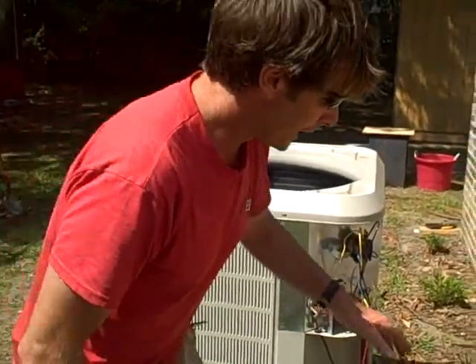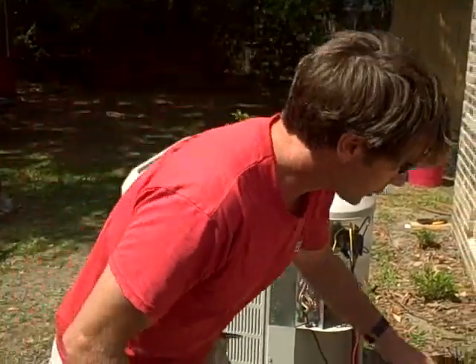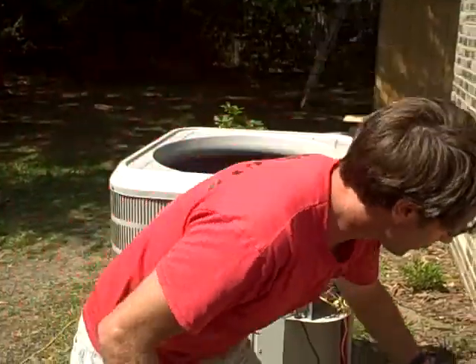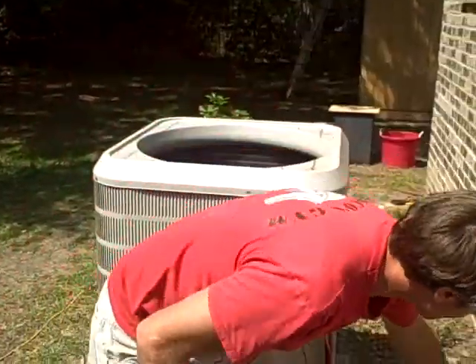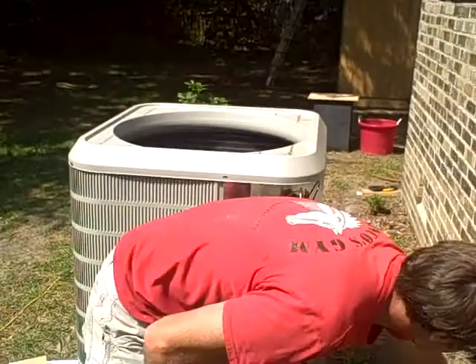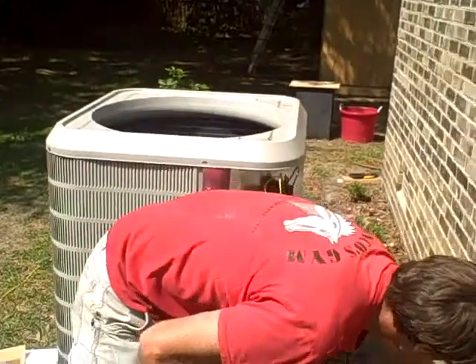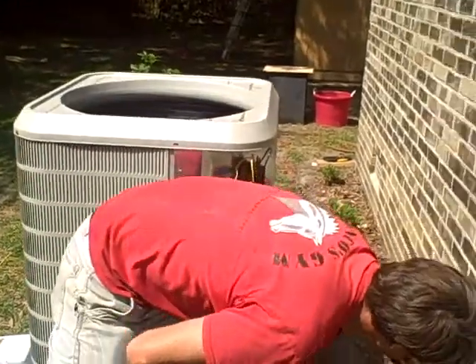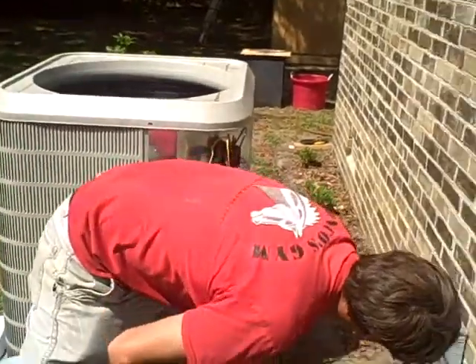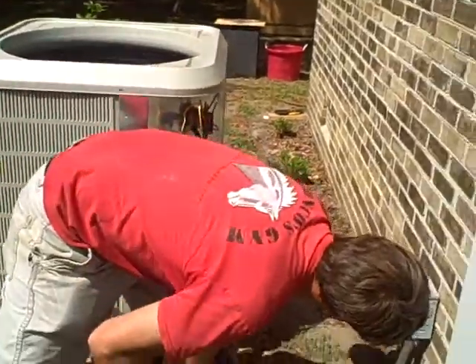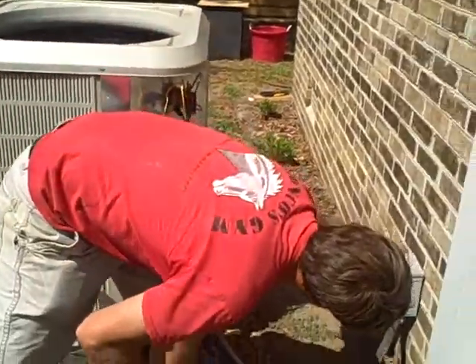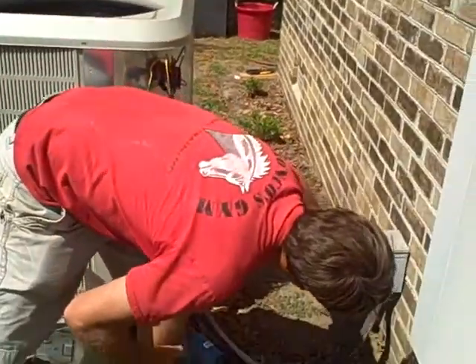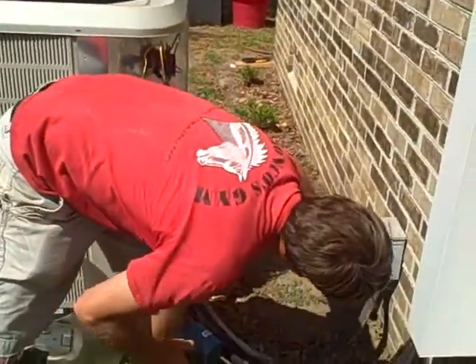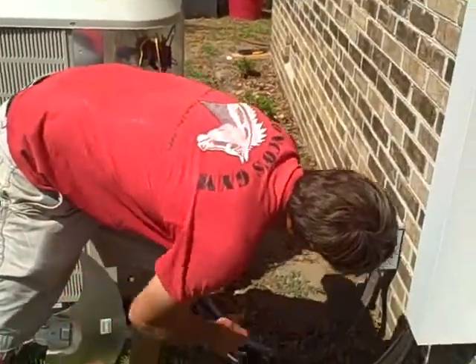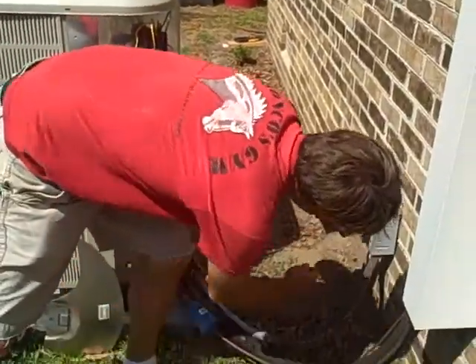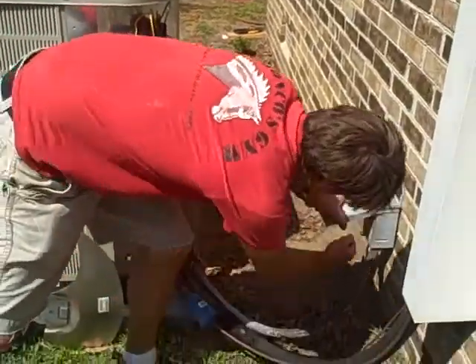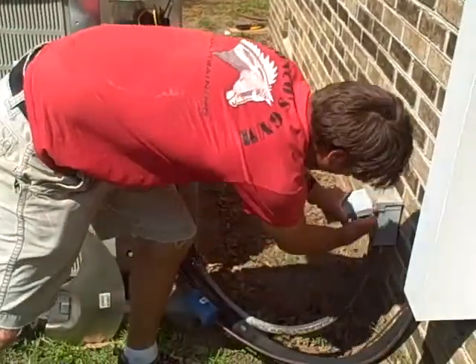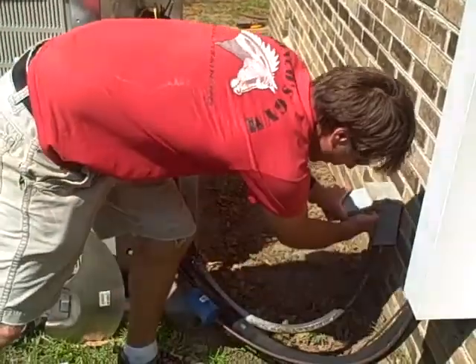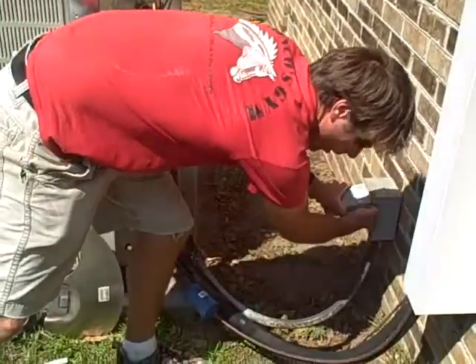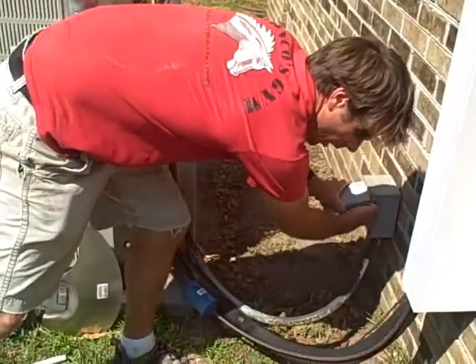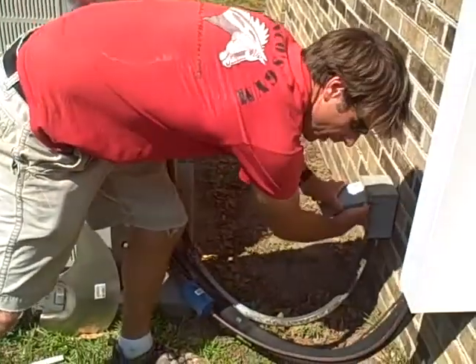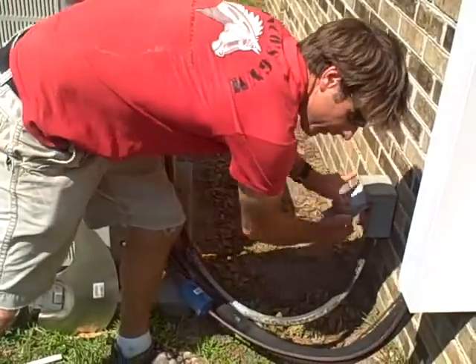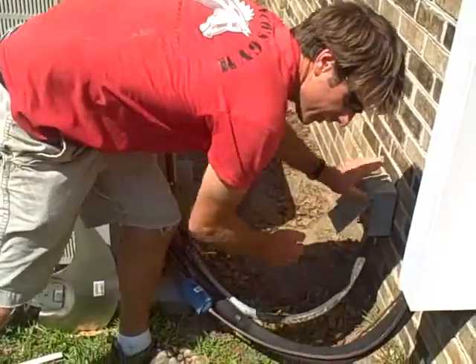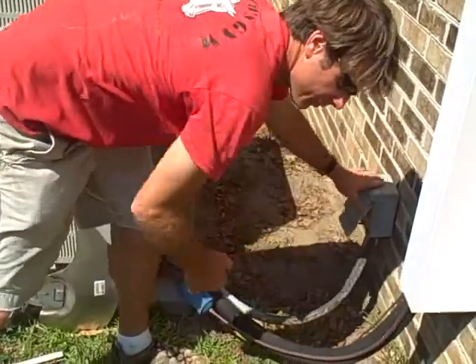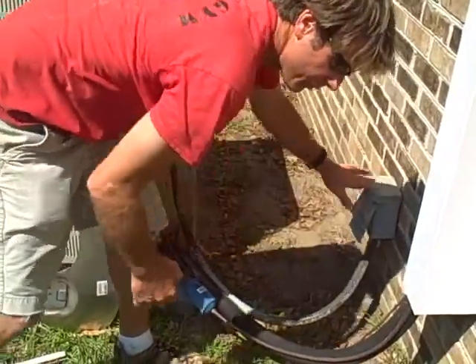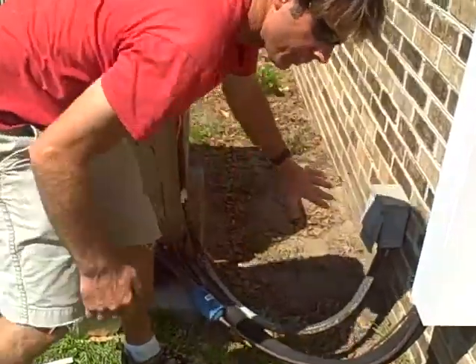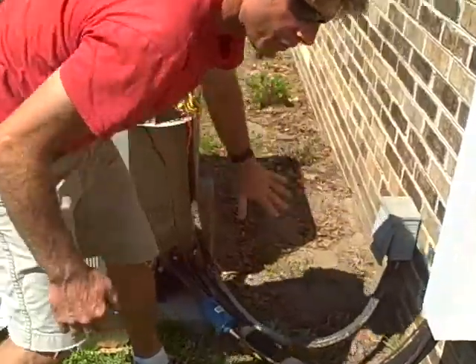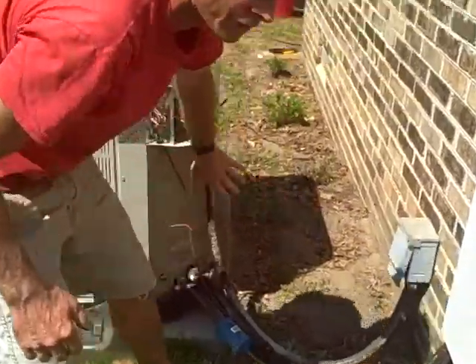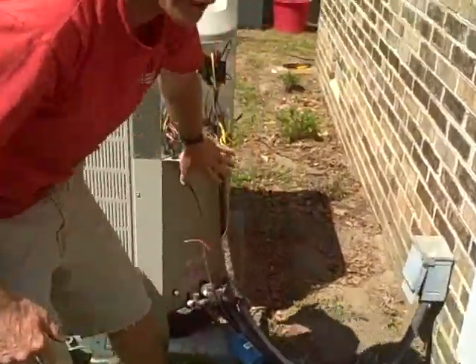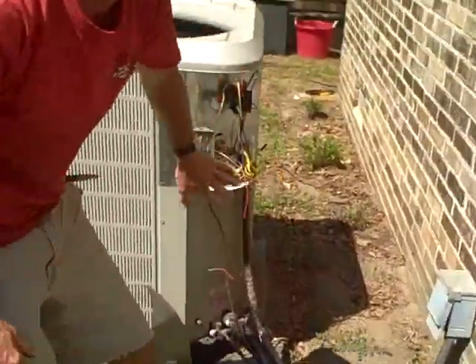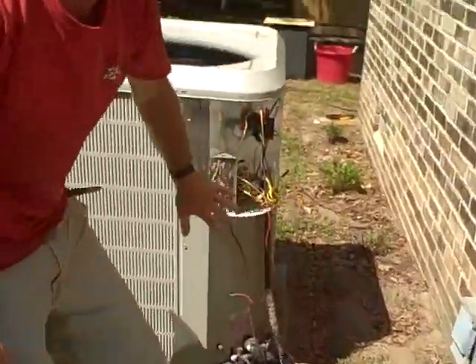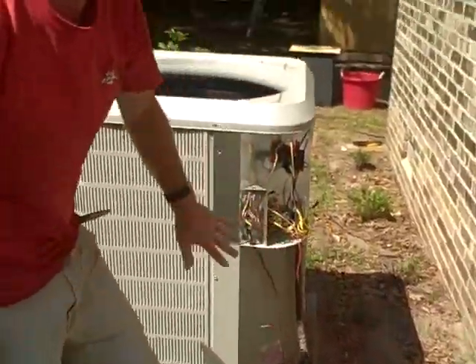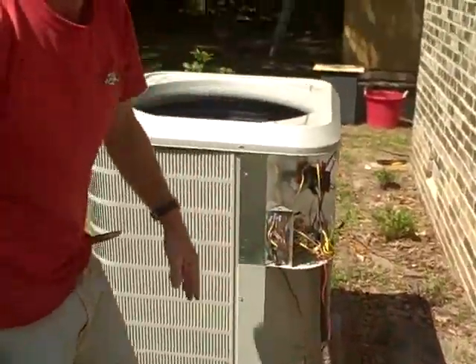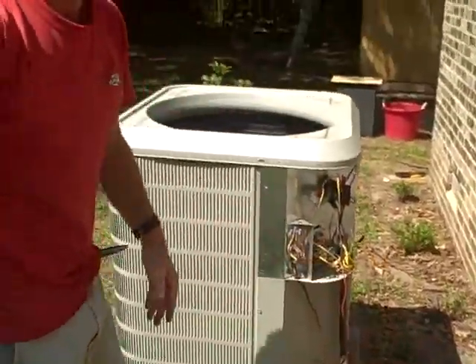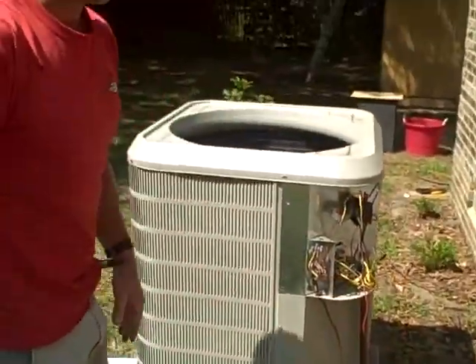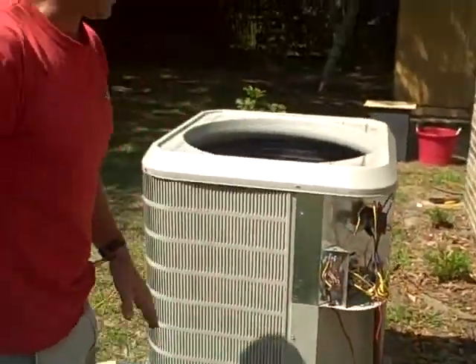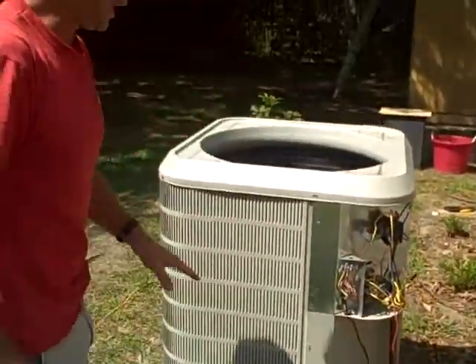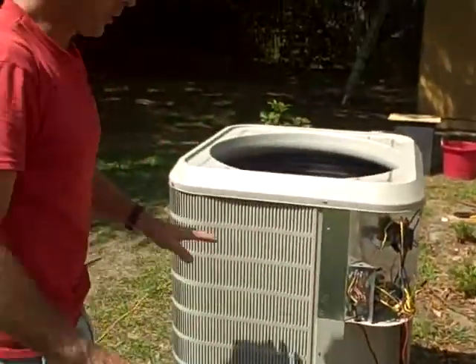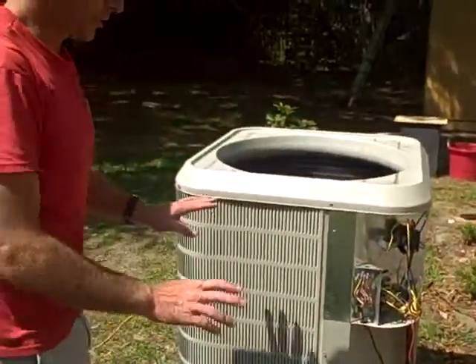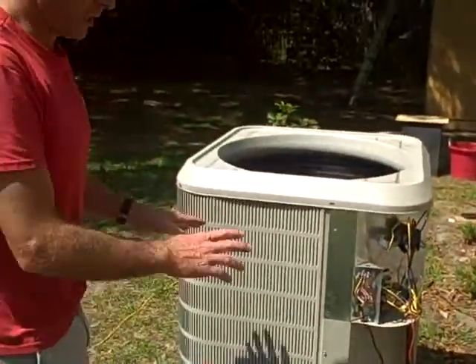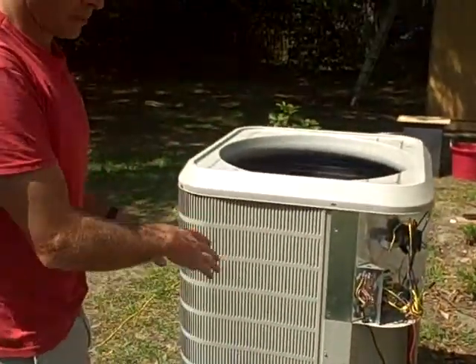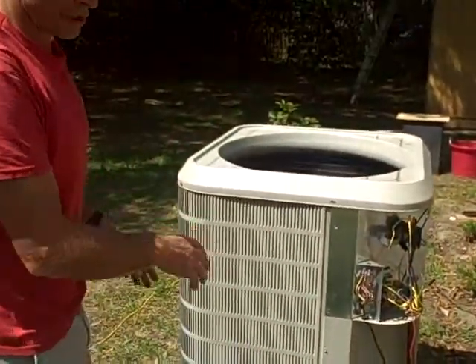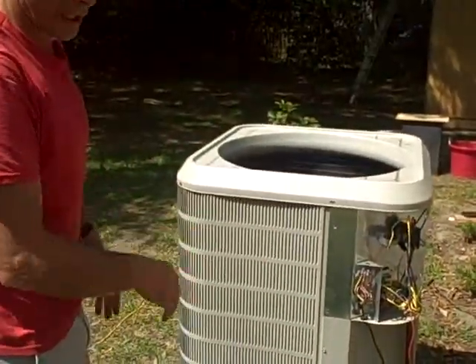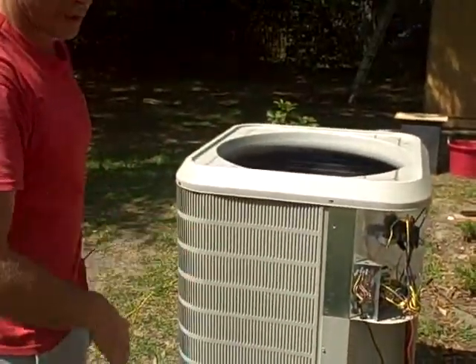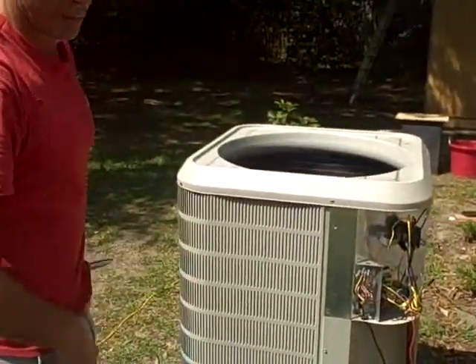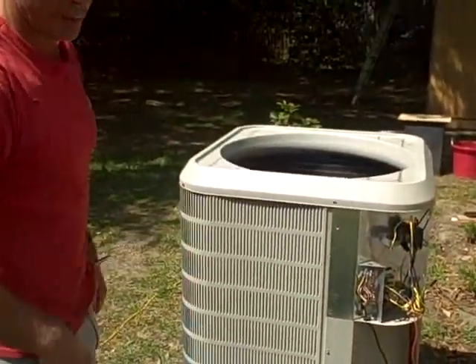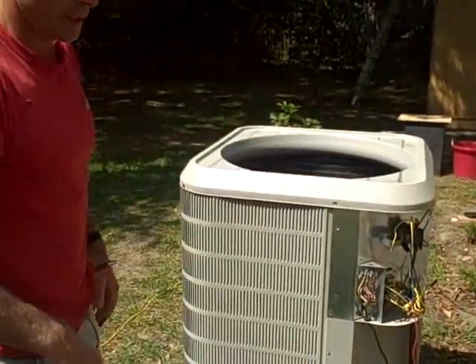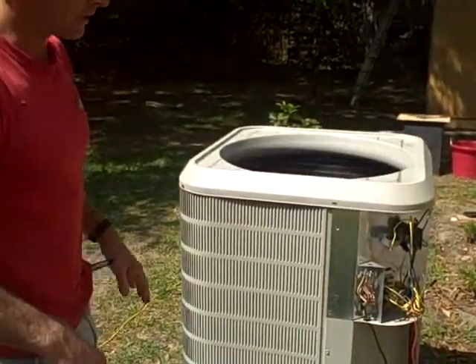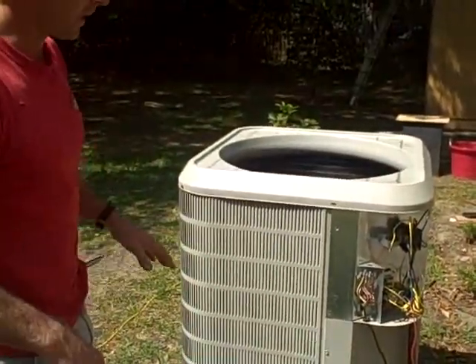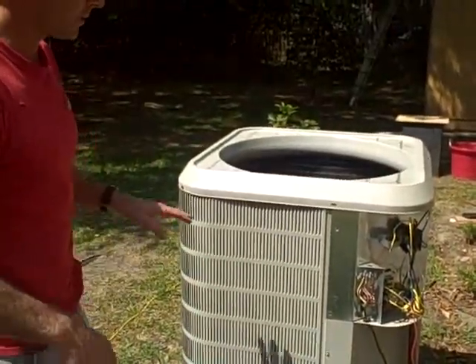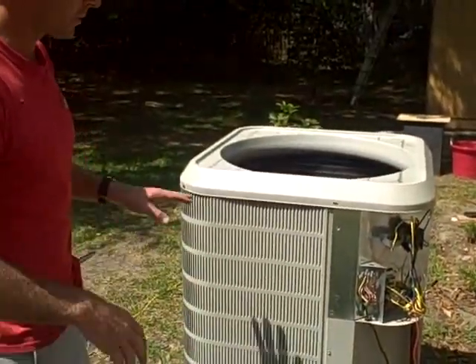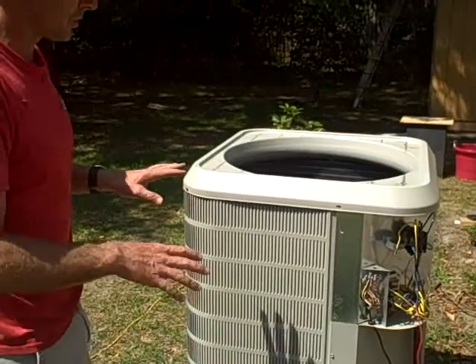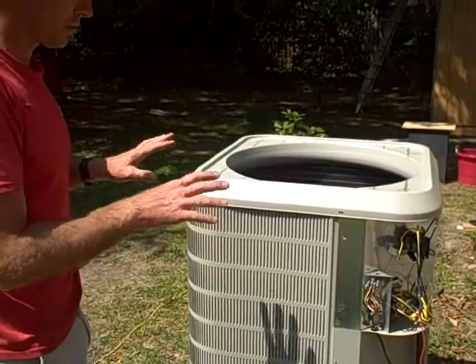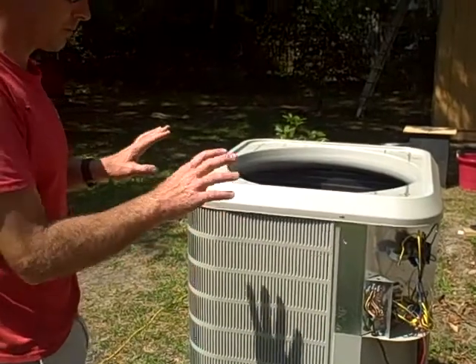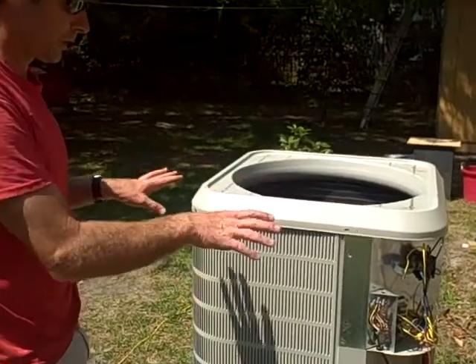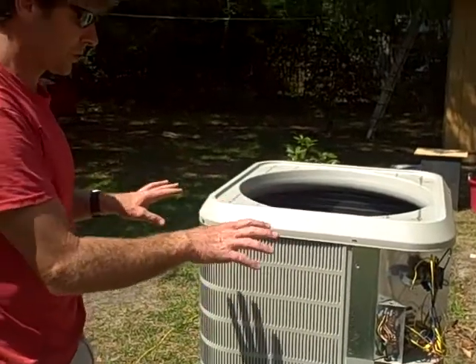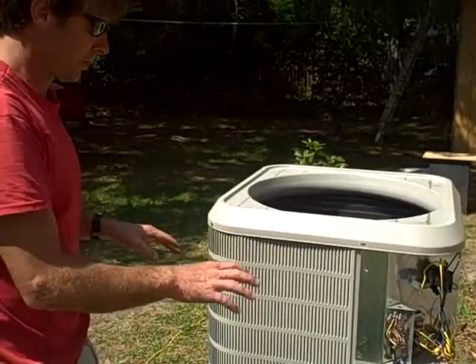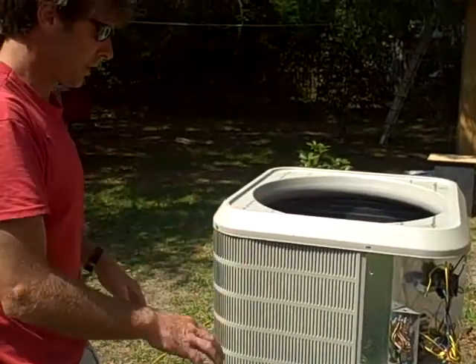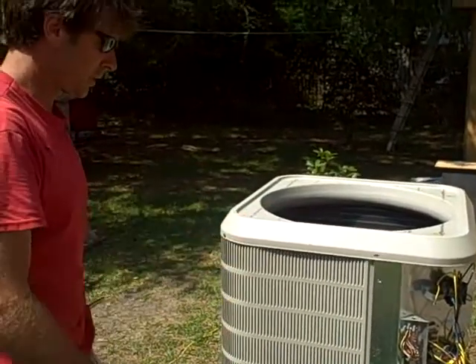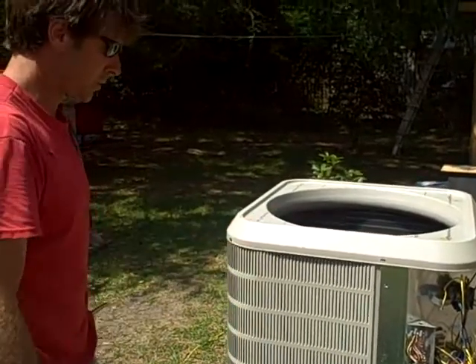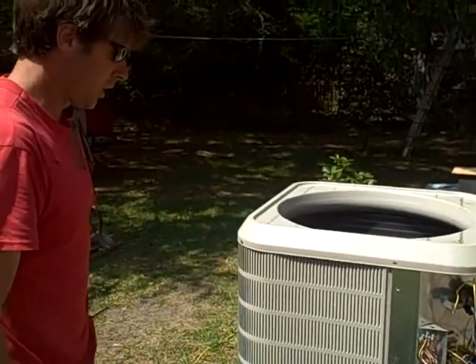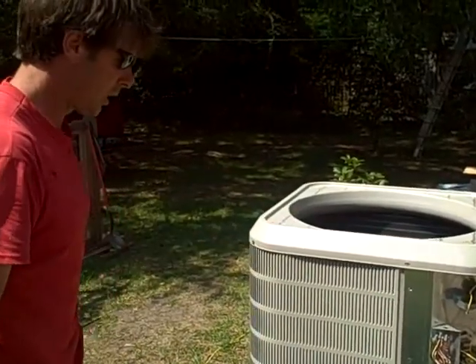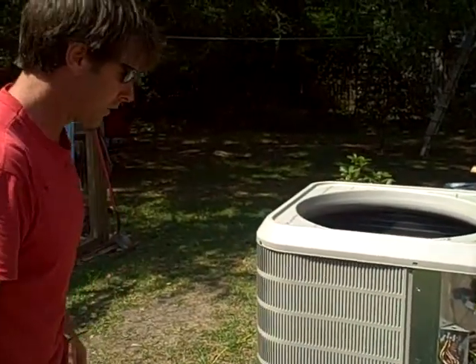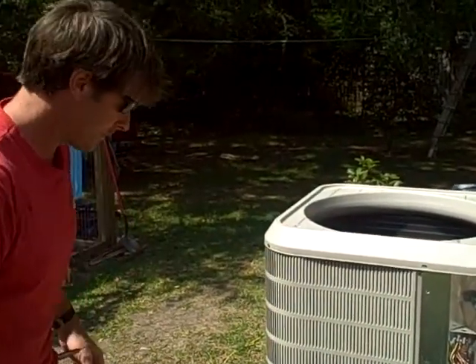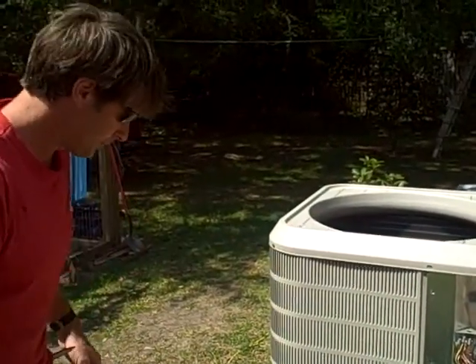Make sure that you turn your power off to the unit, and I always double check it with a pair of testers just to make sure that it's all off.